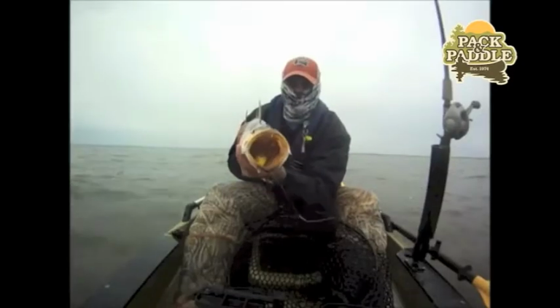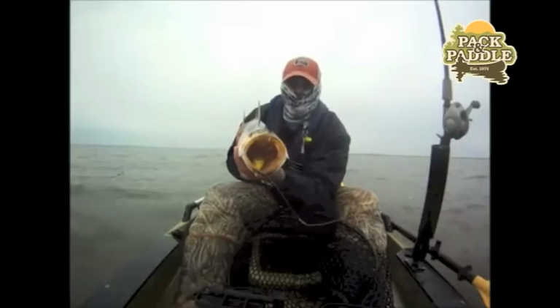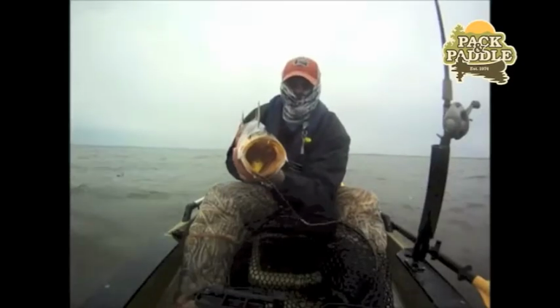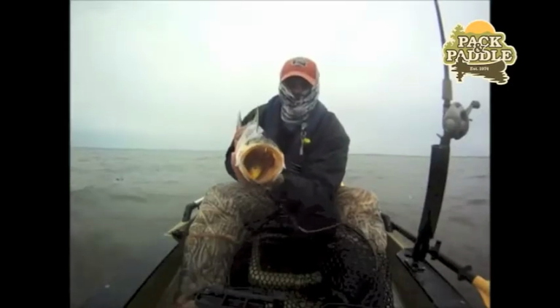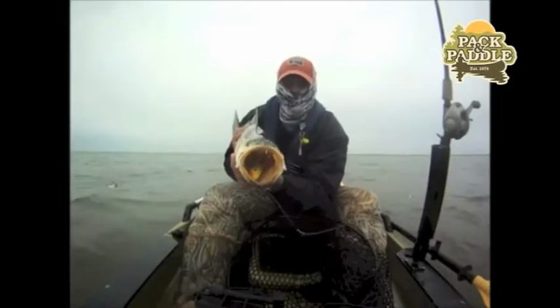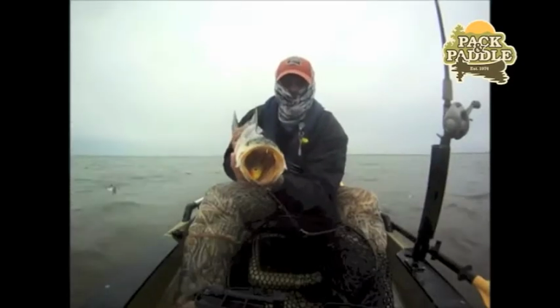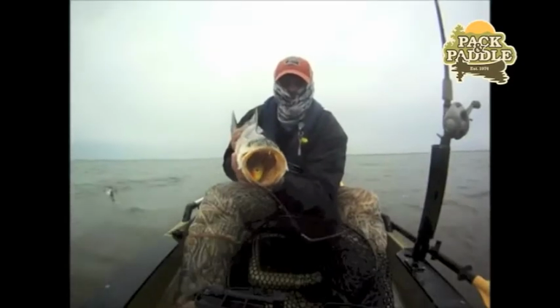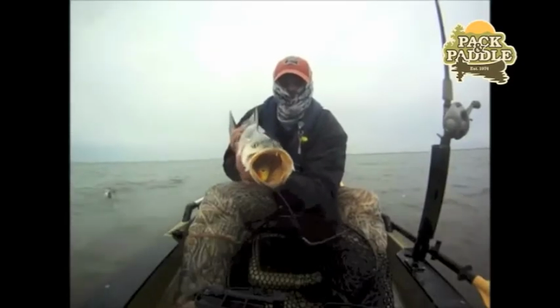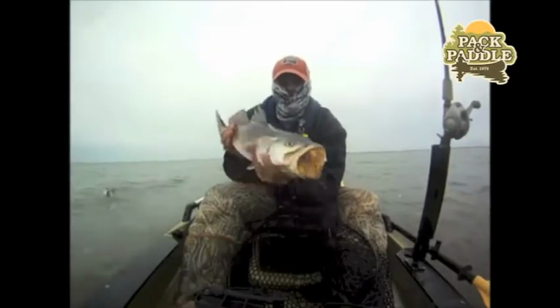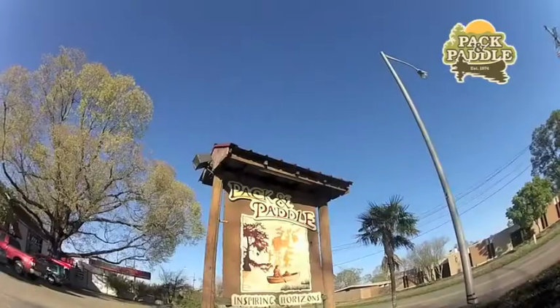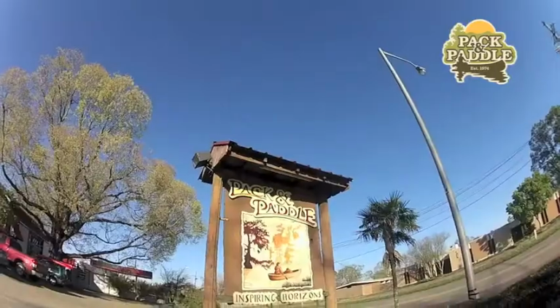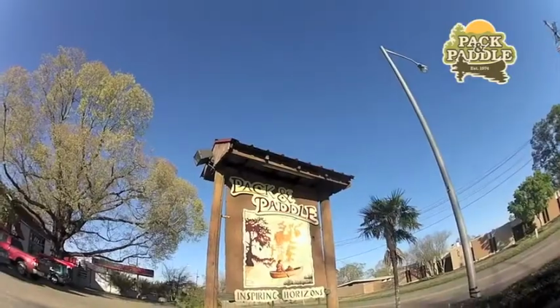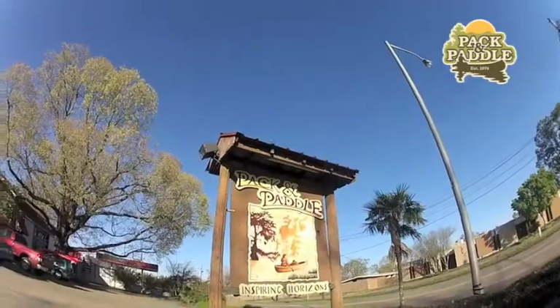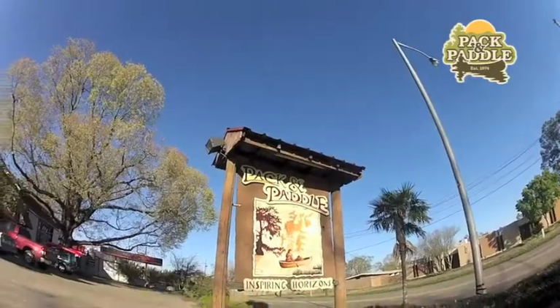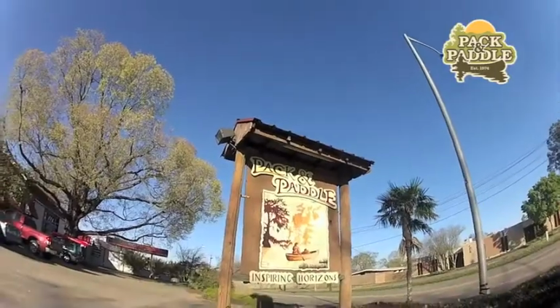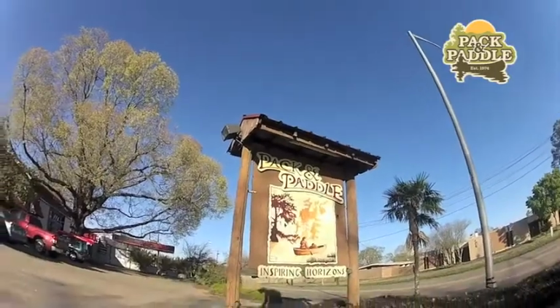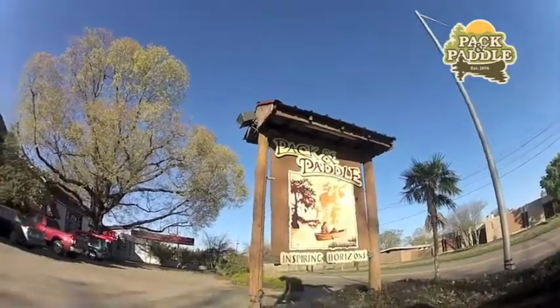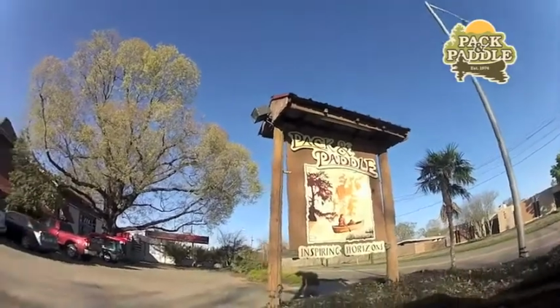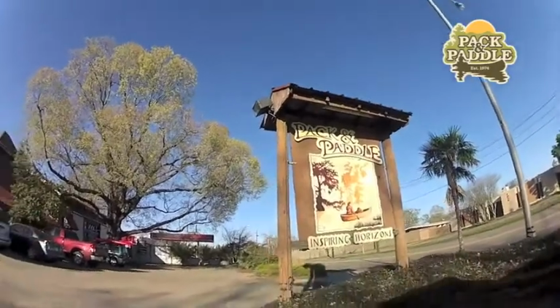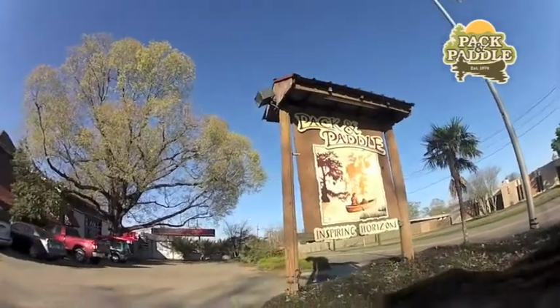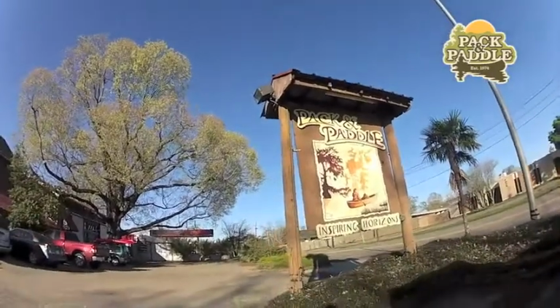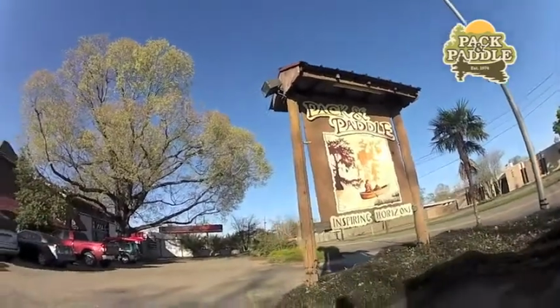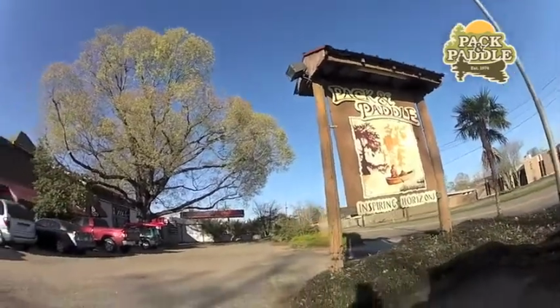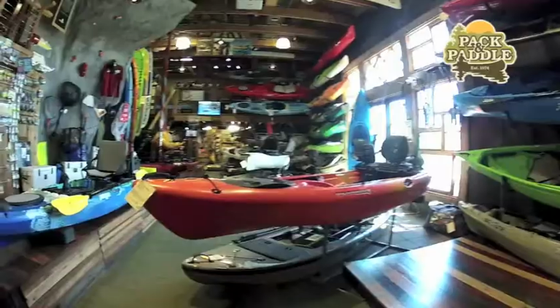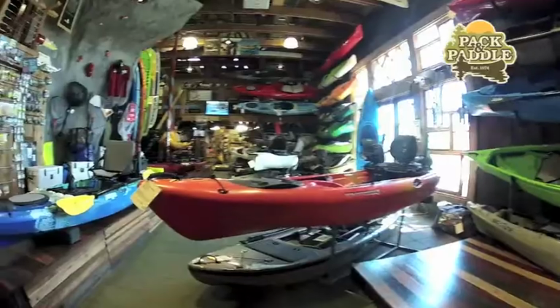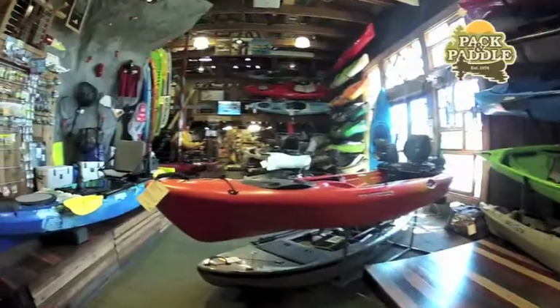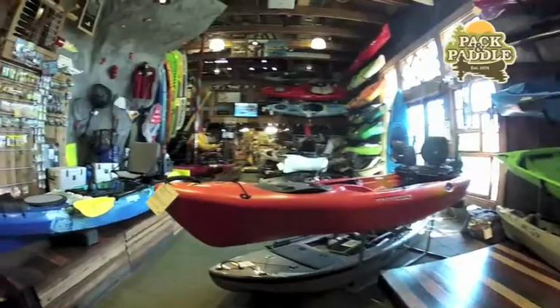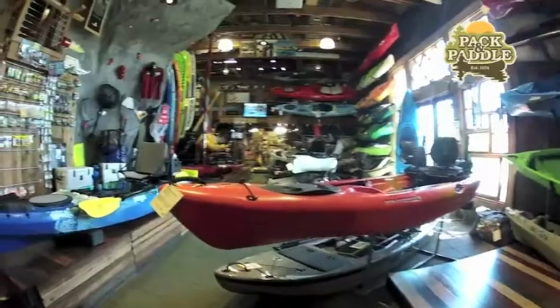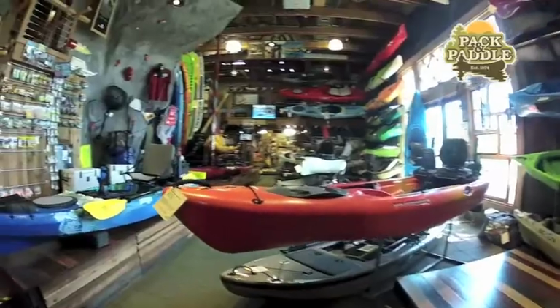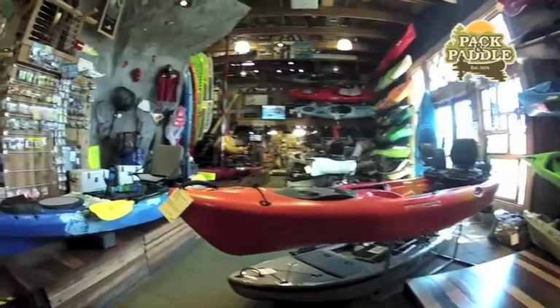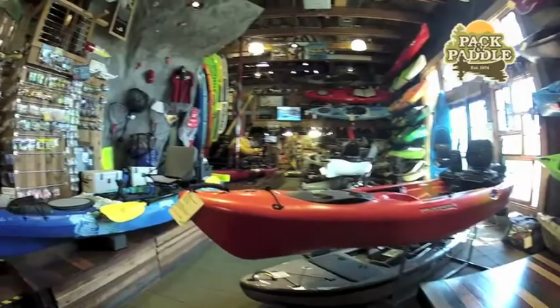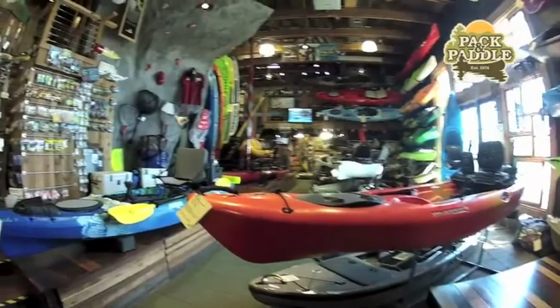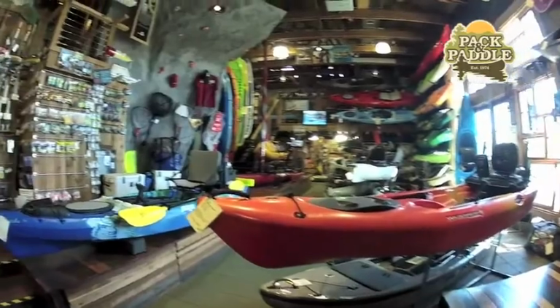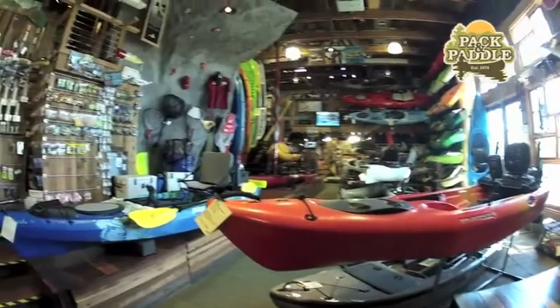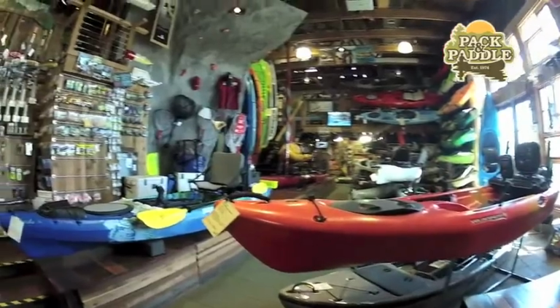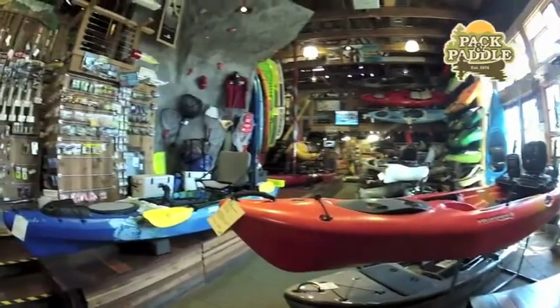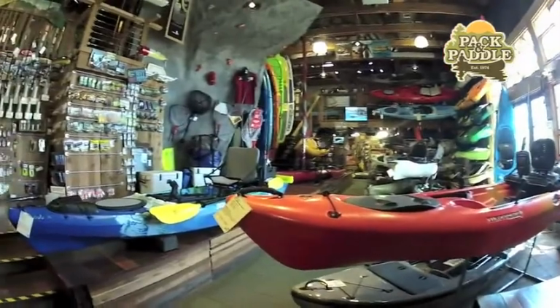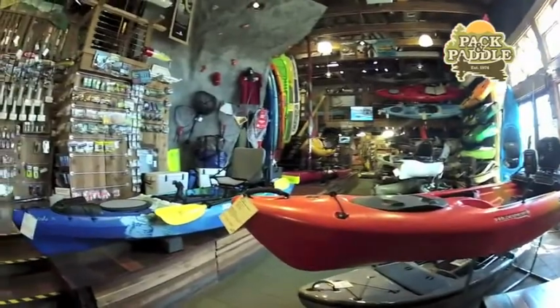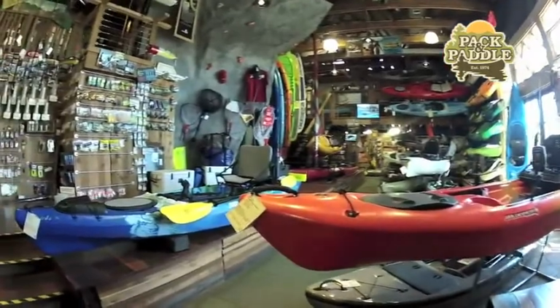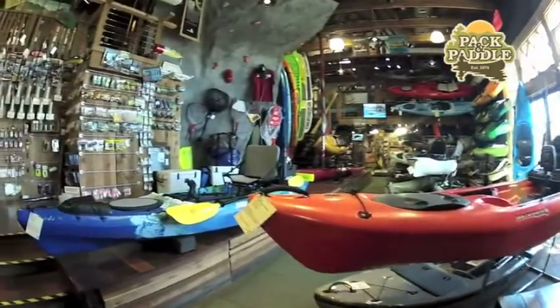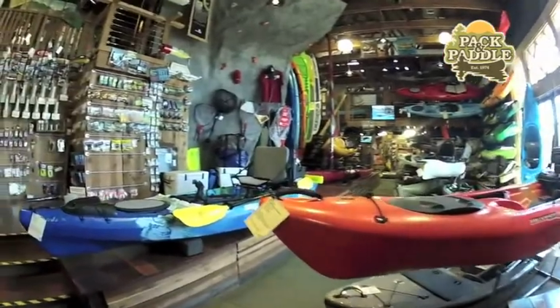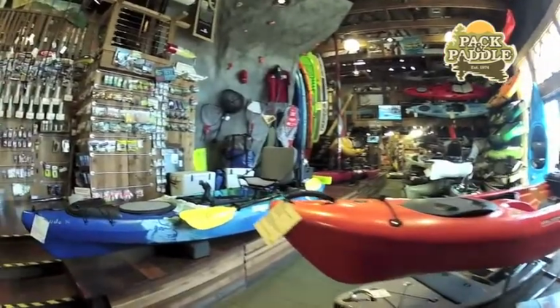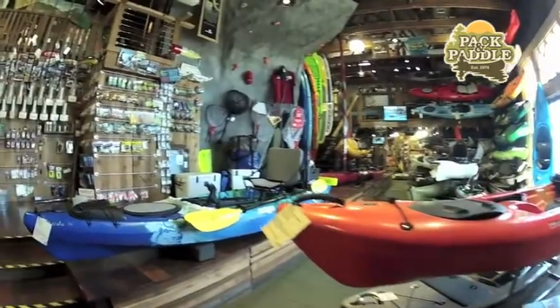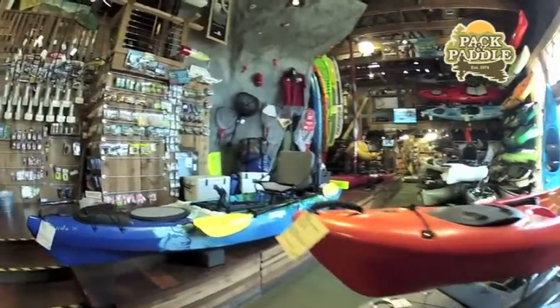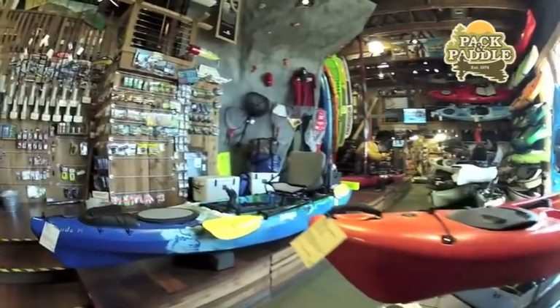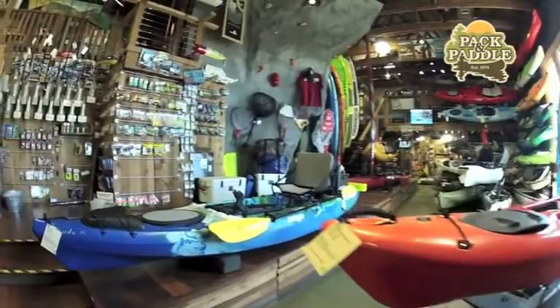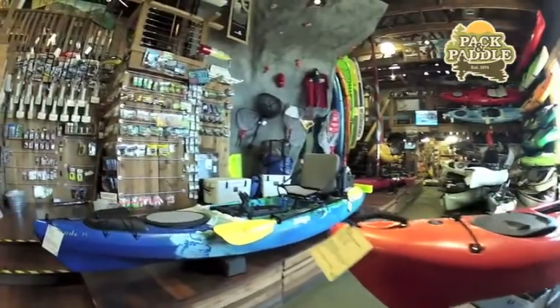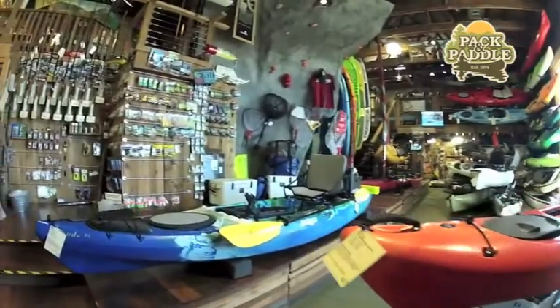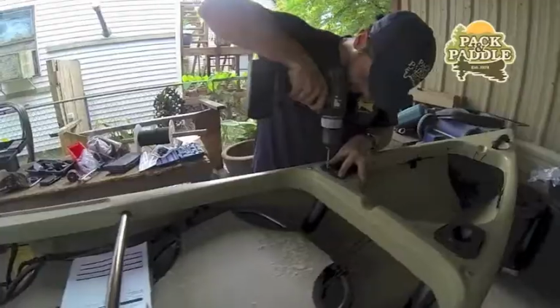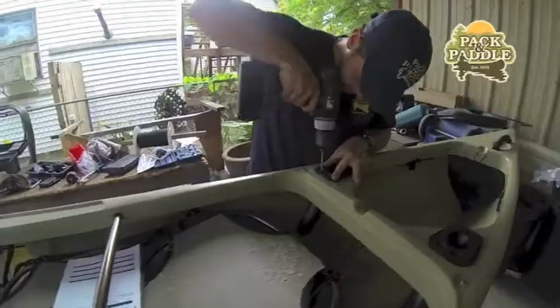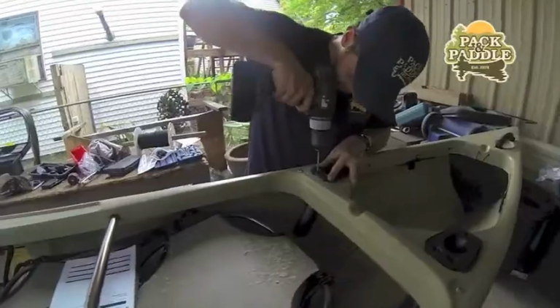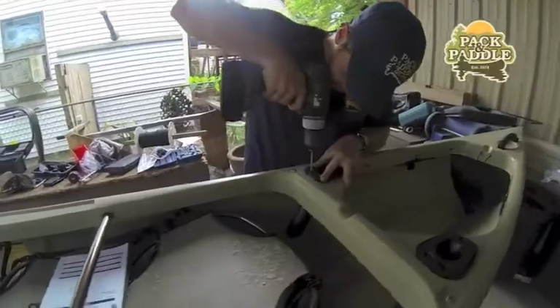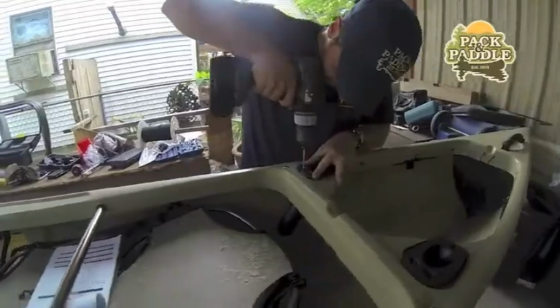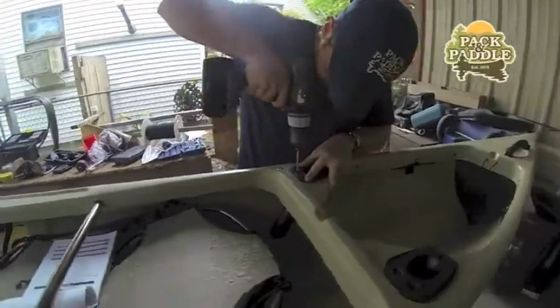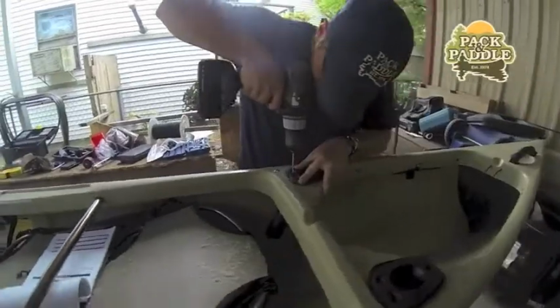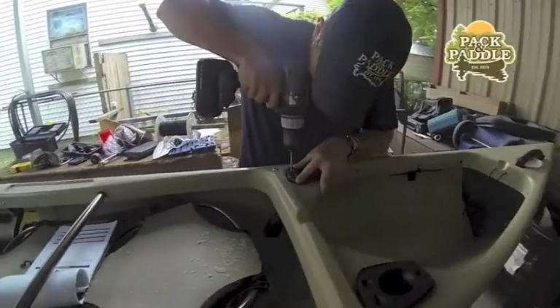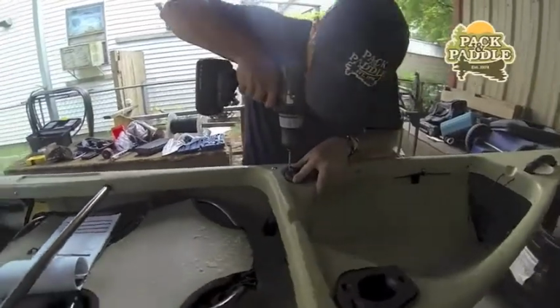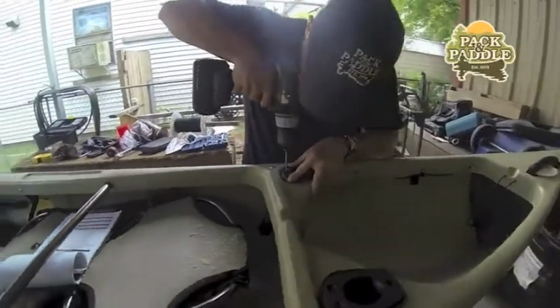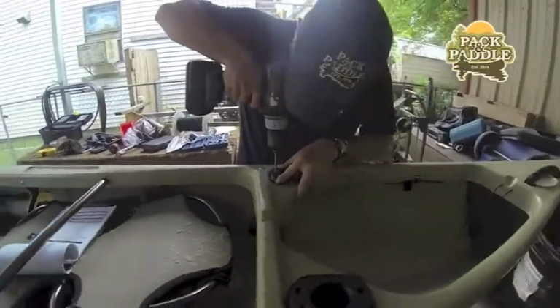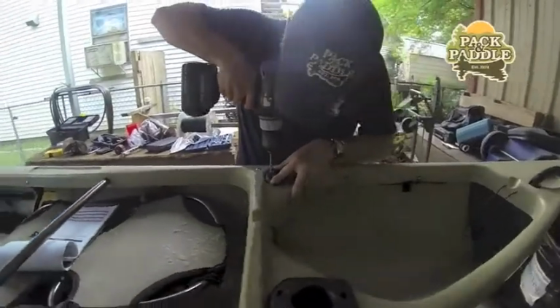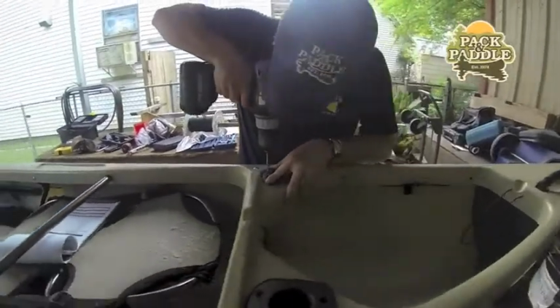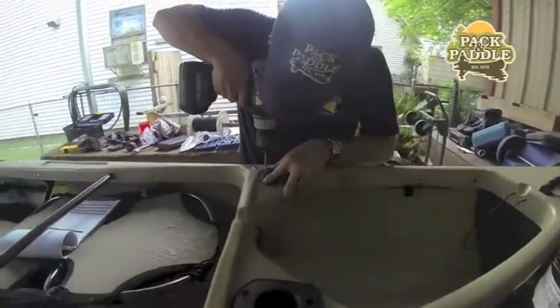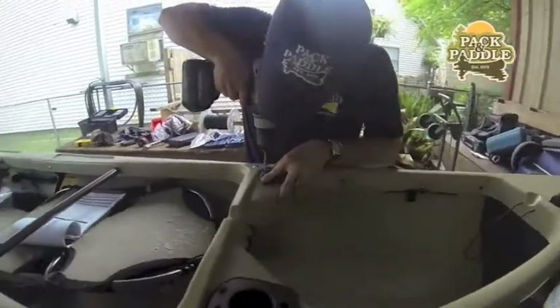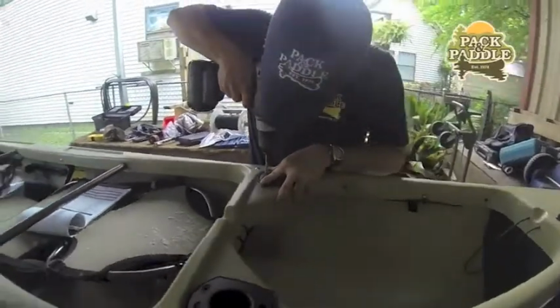Located in the heart of South Louisiana's kayak fishing paradise, our massive selection of kayaks and gear, along with our great staff and service department, make Pack and Paddle a destination for all kayak fishermen.